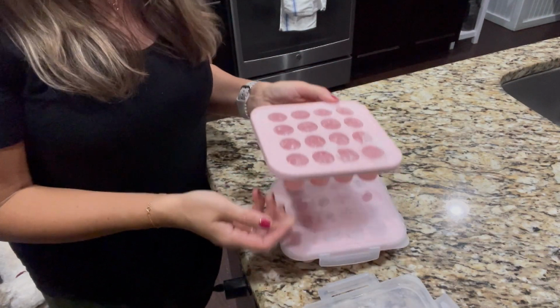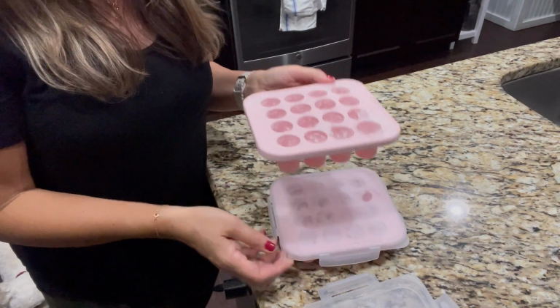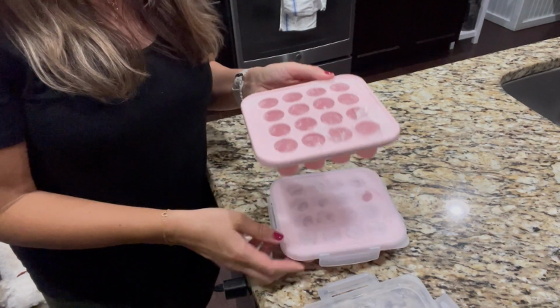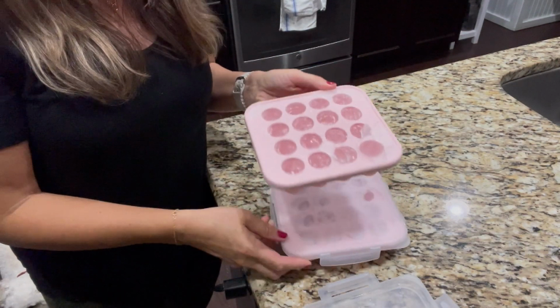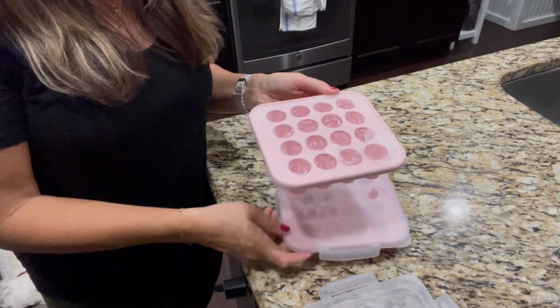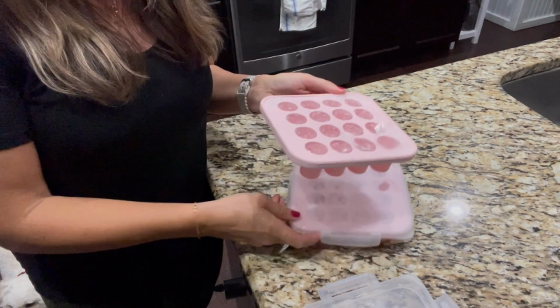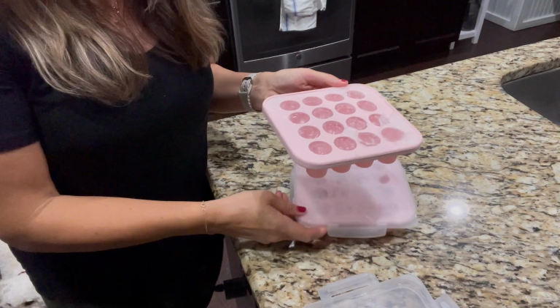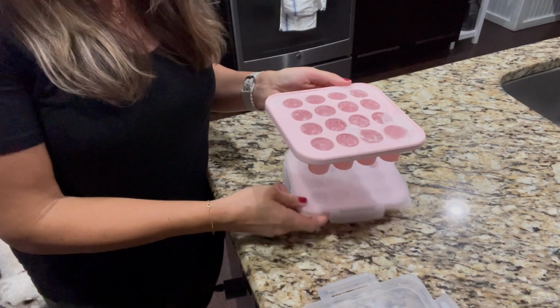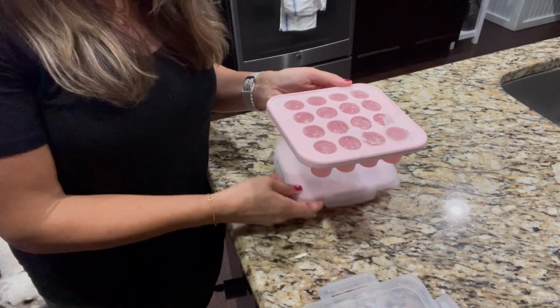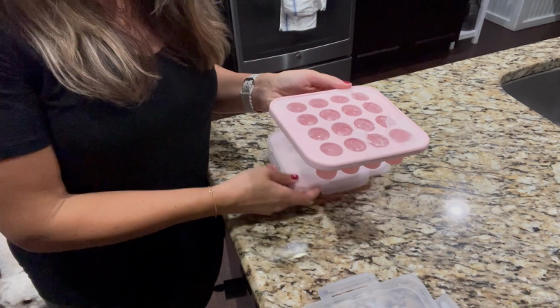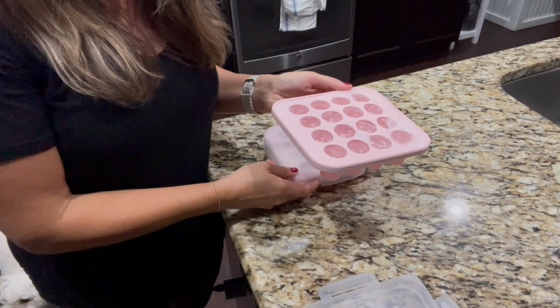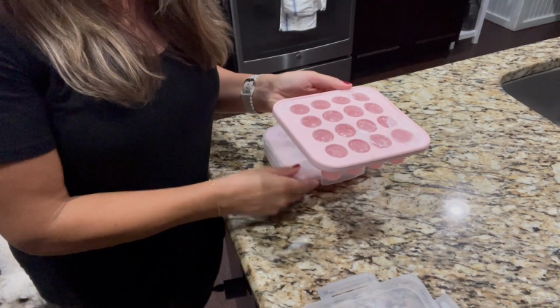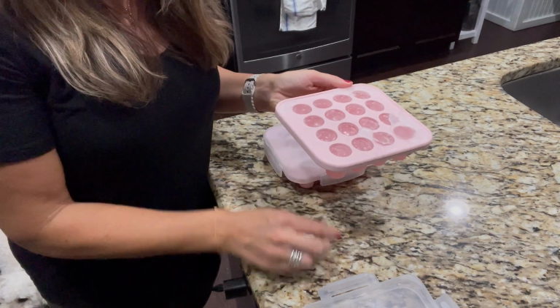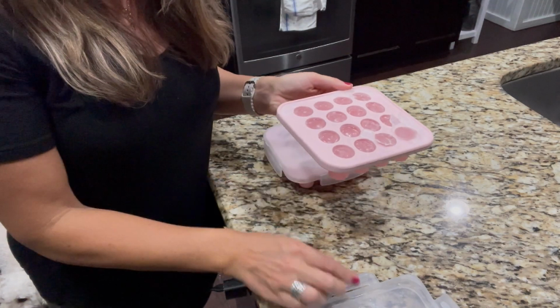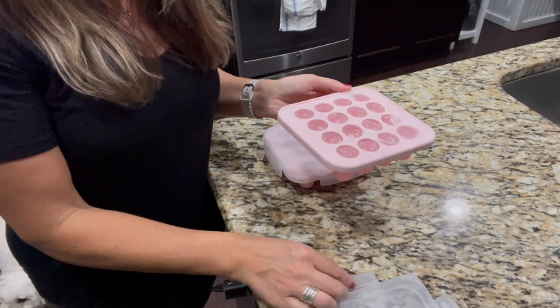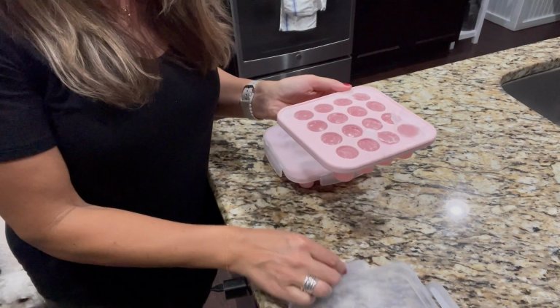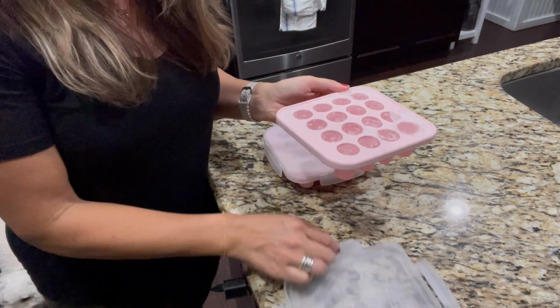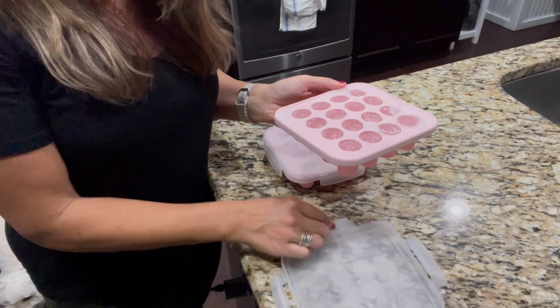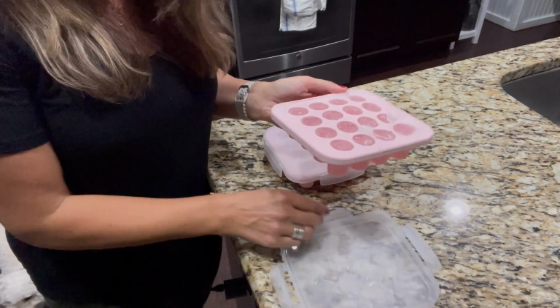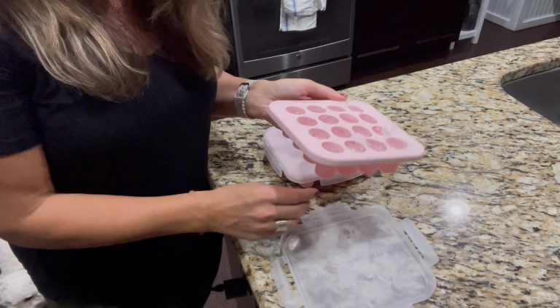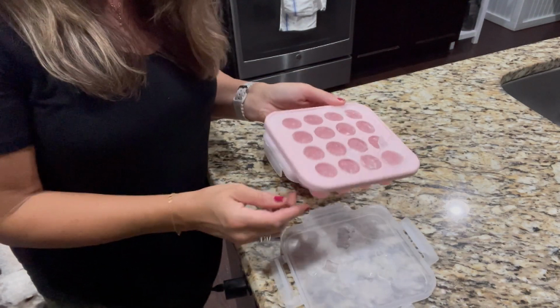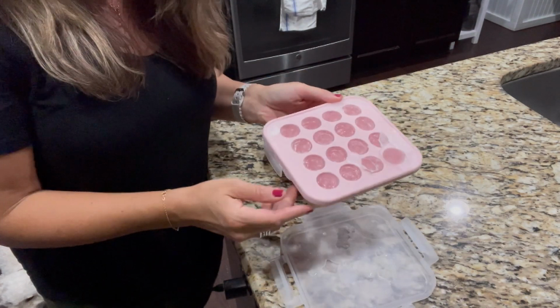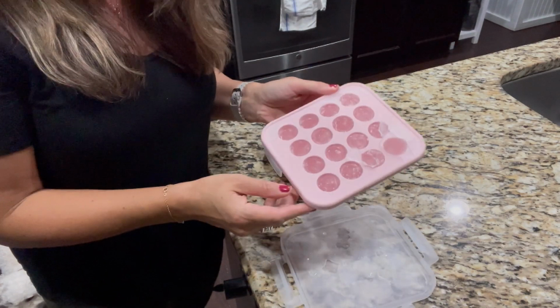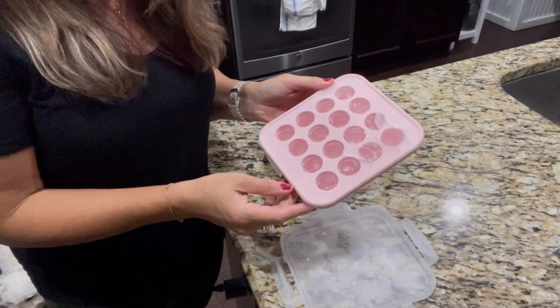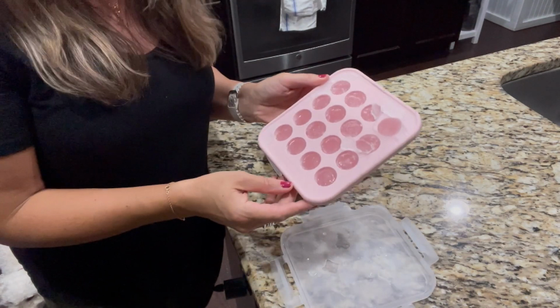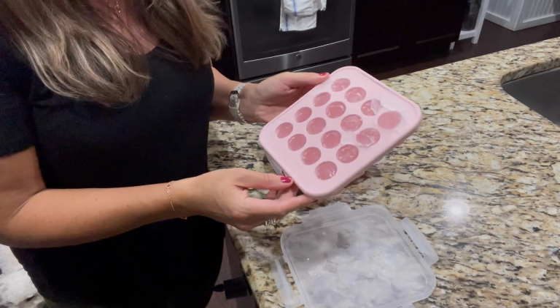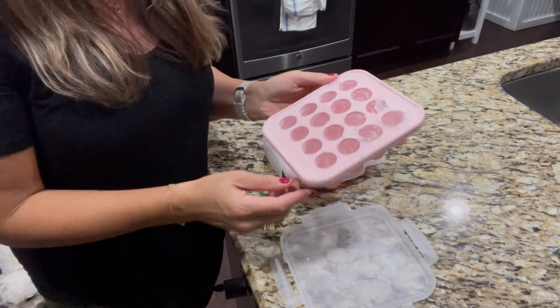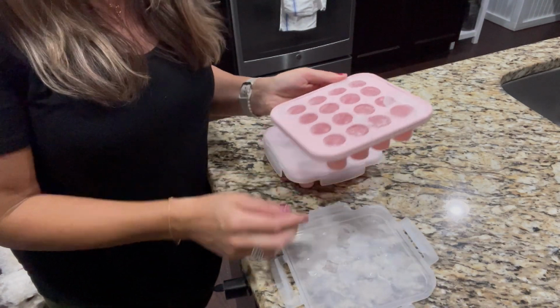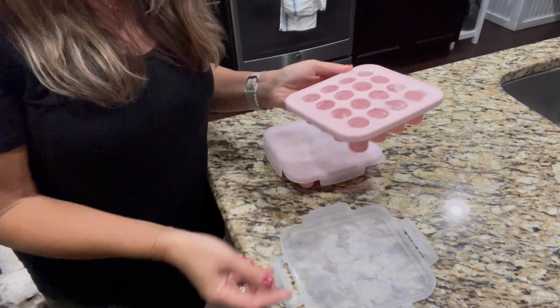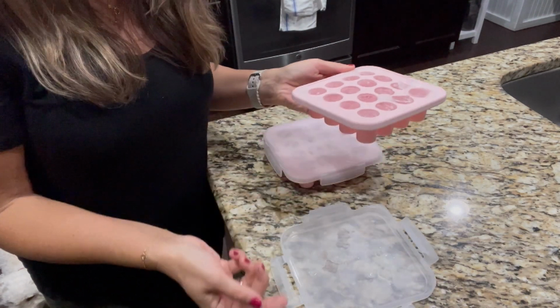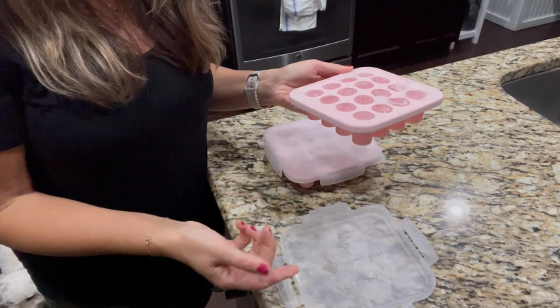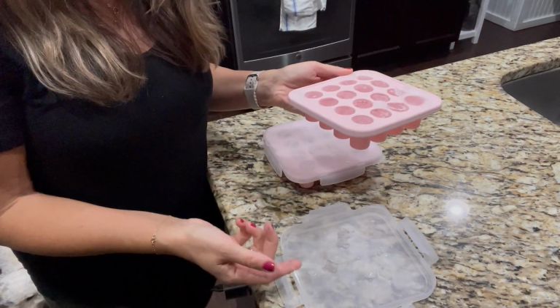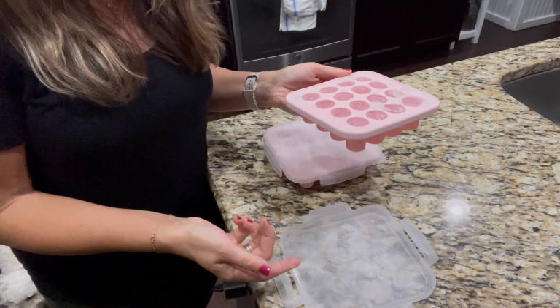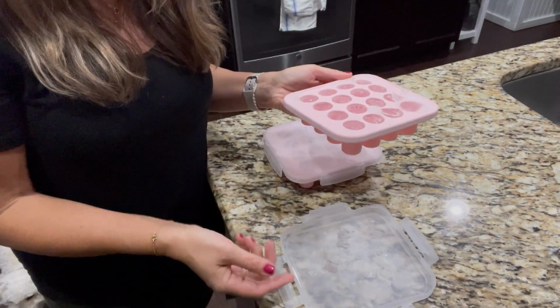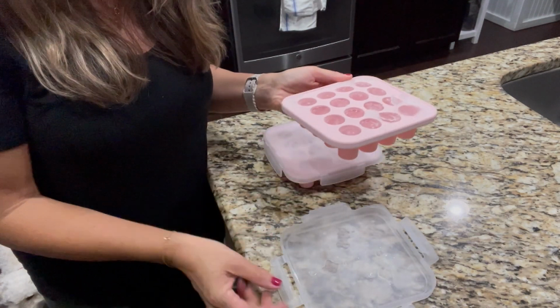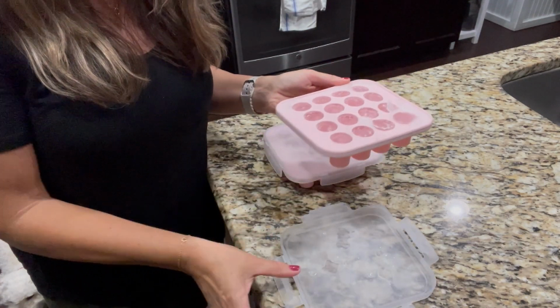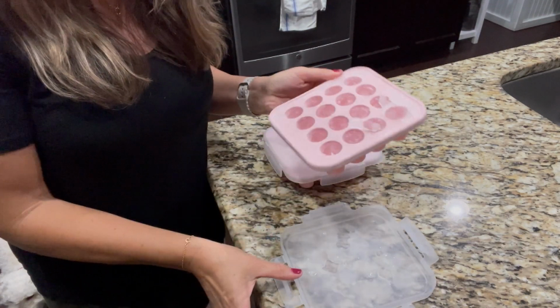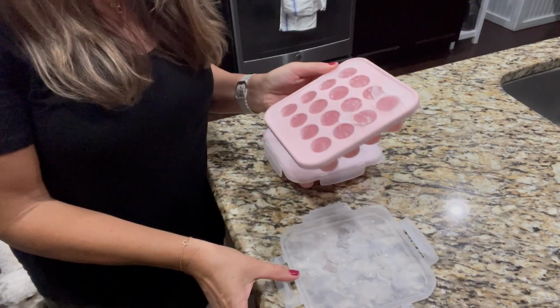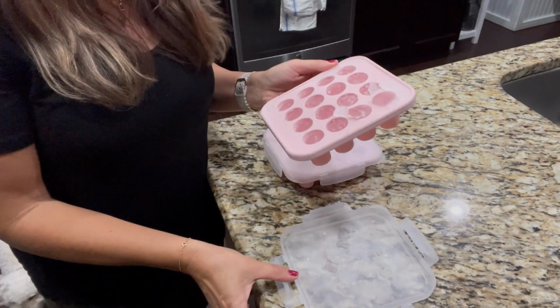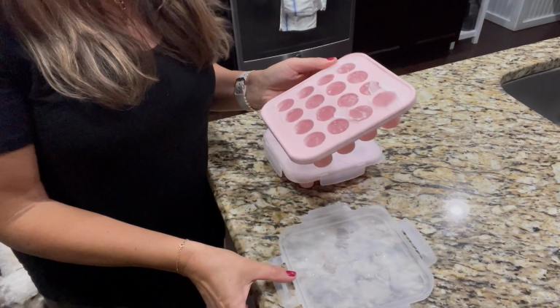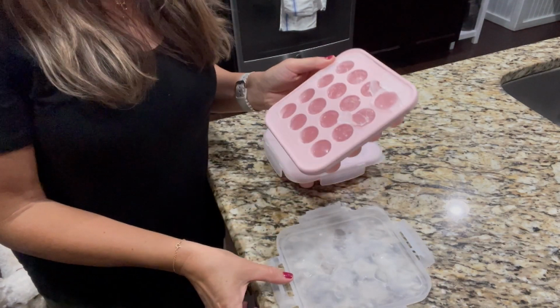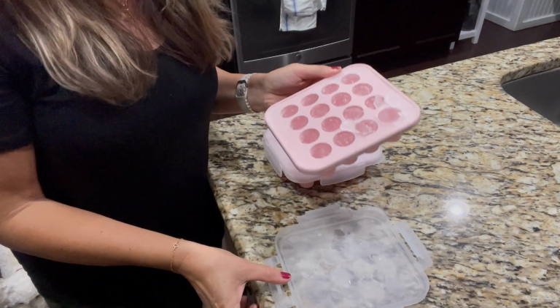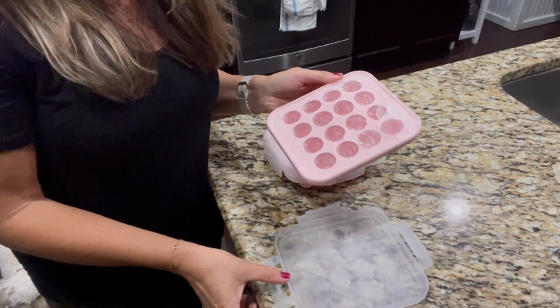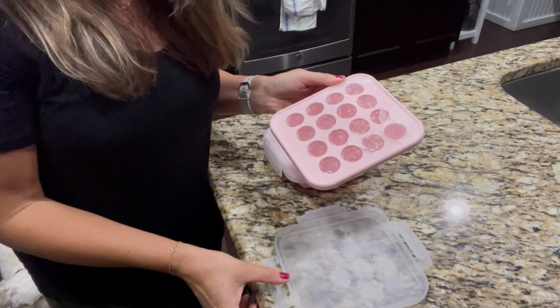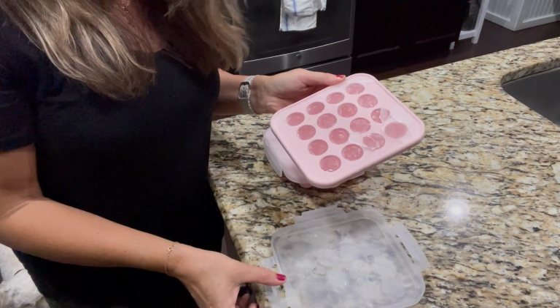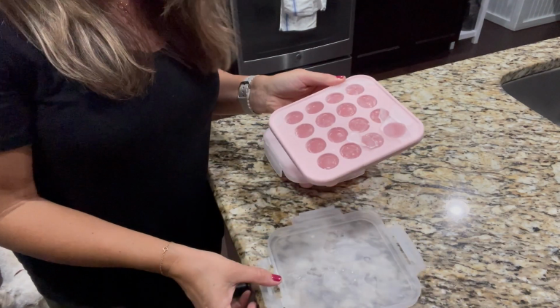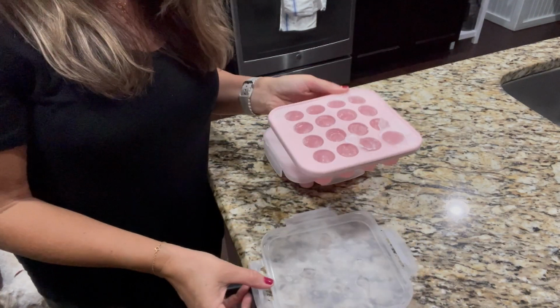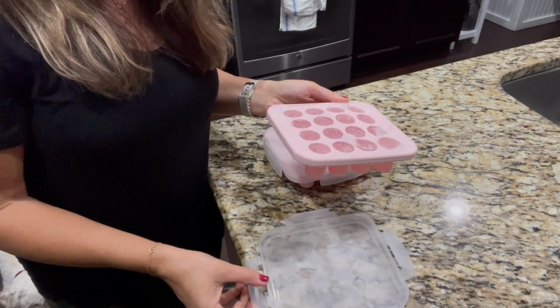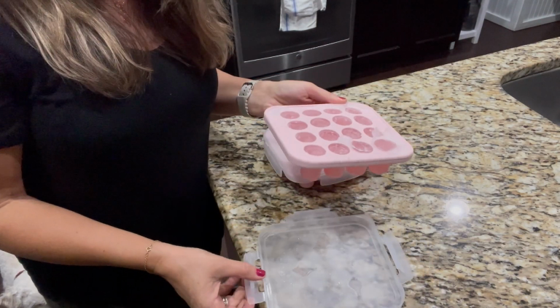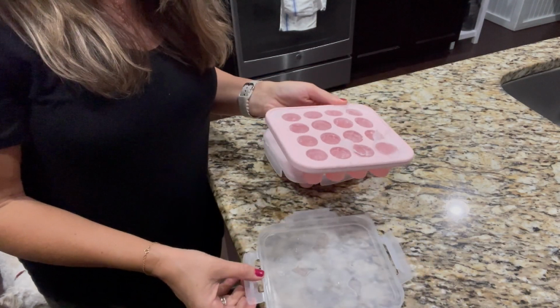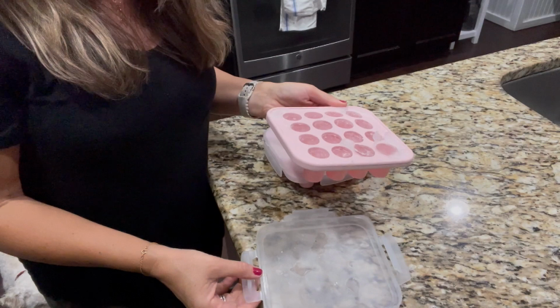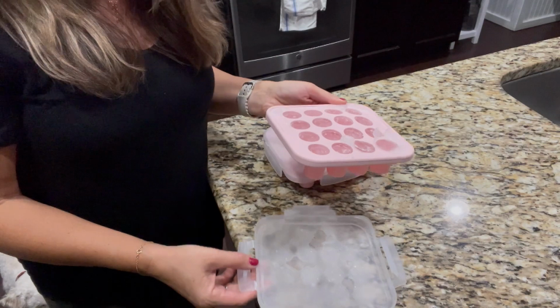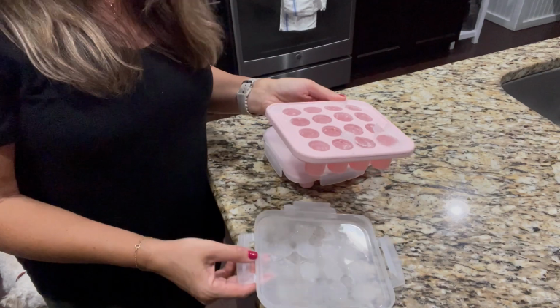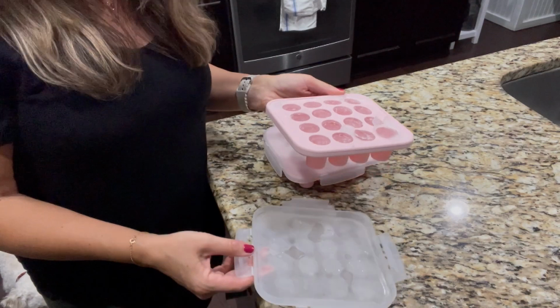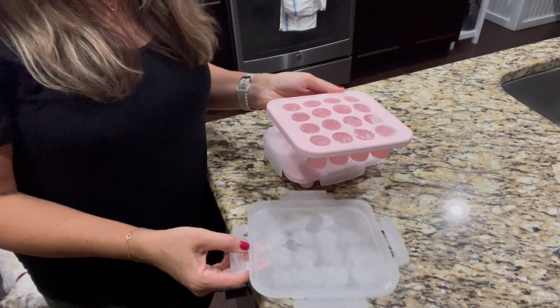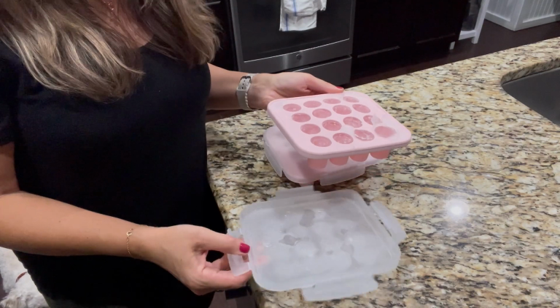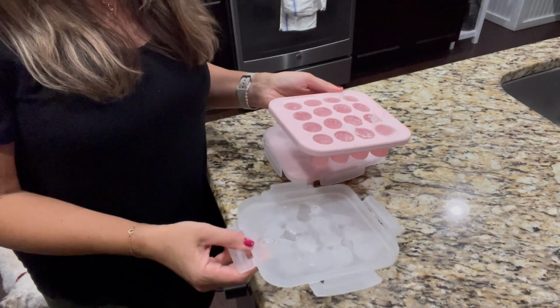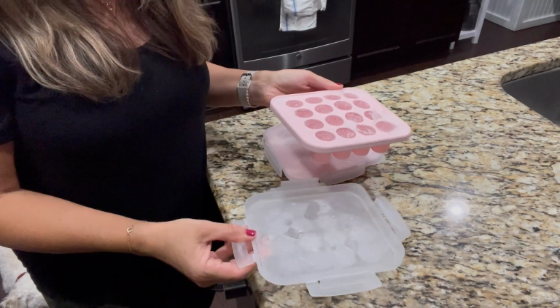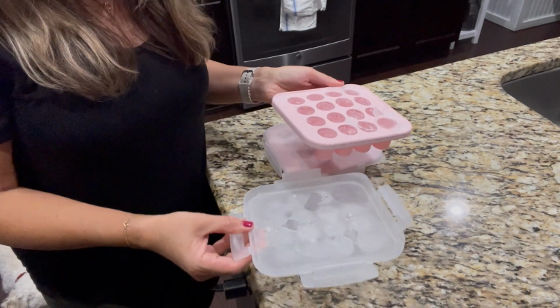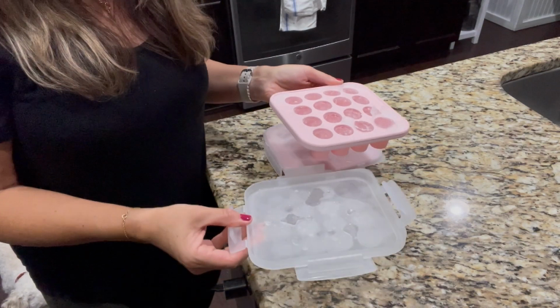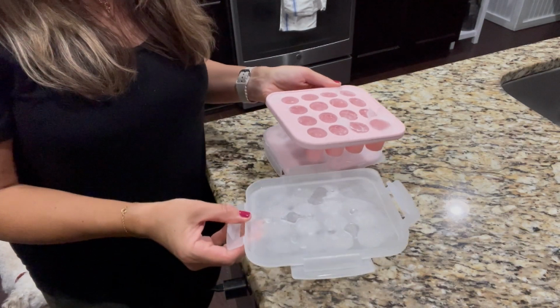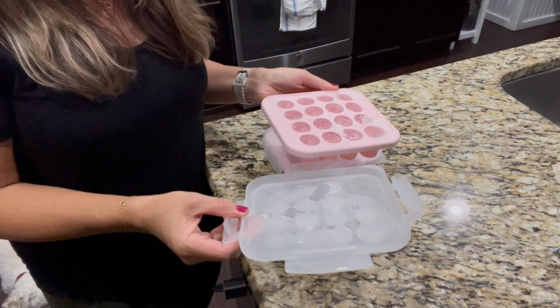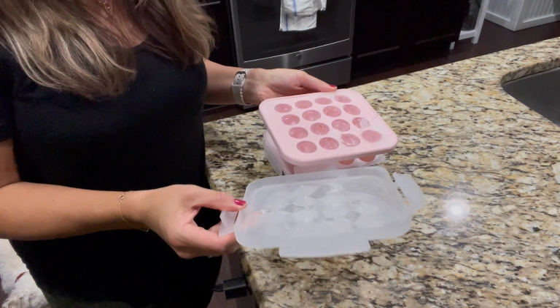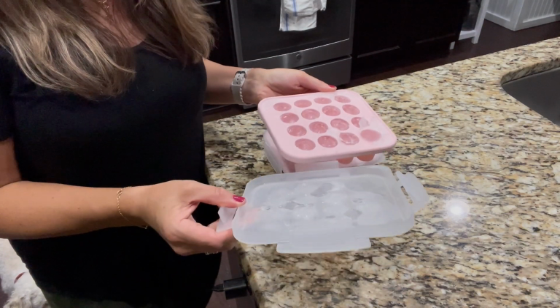I'm showing you what these look like with ice in them, but you can totally get an idea of what they're like with breast milk in them as well.